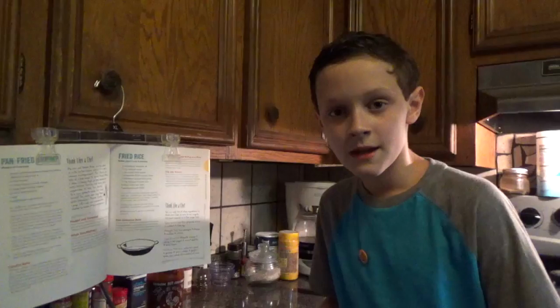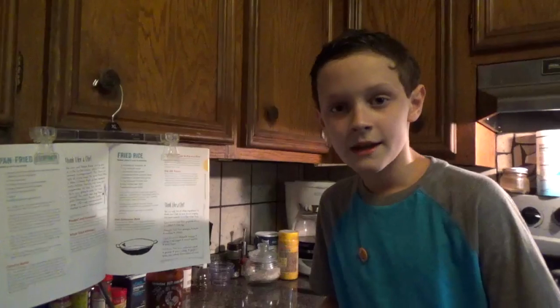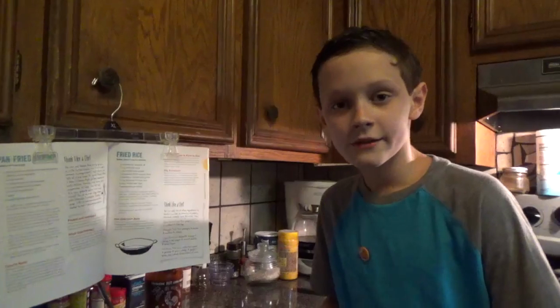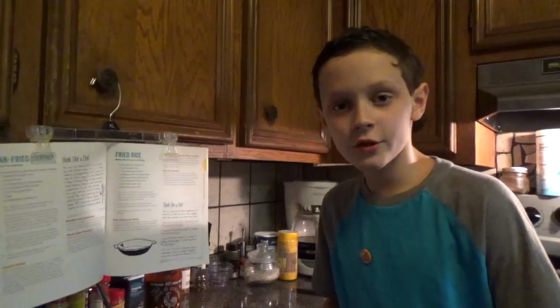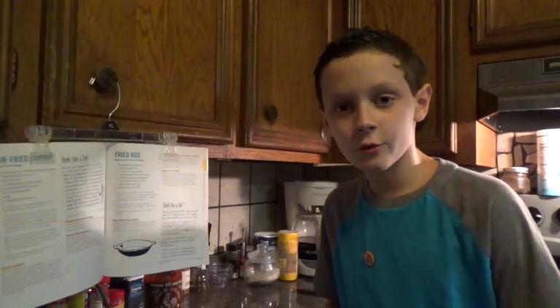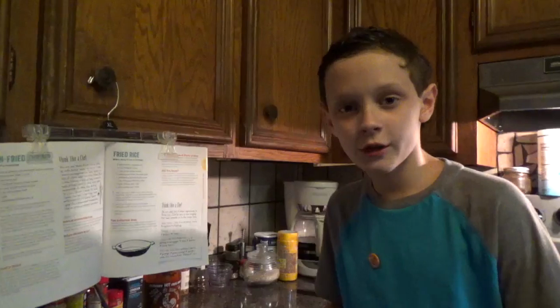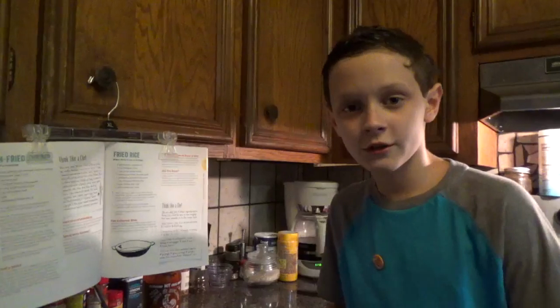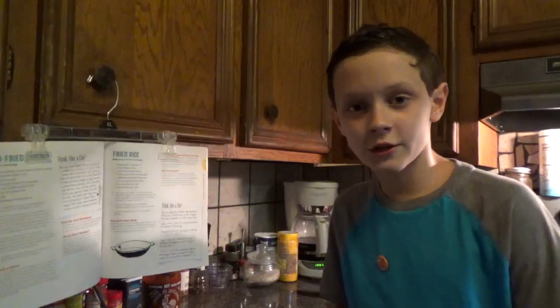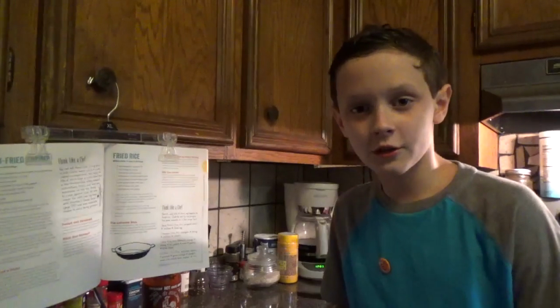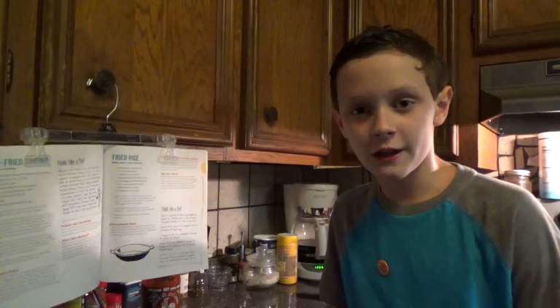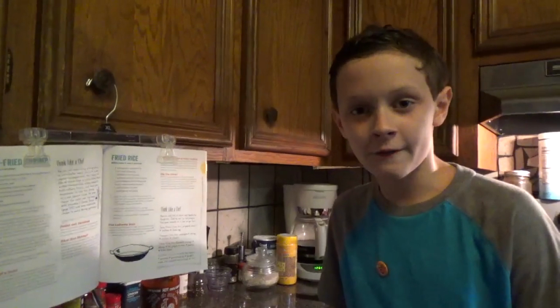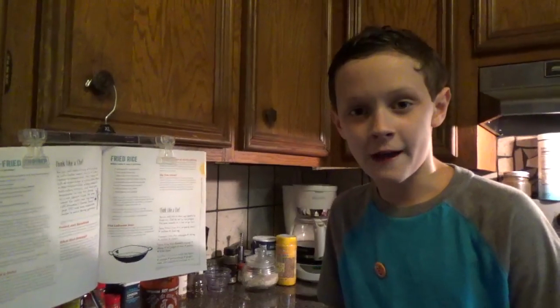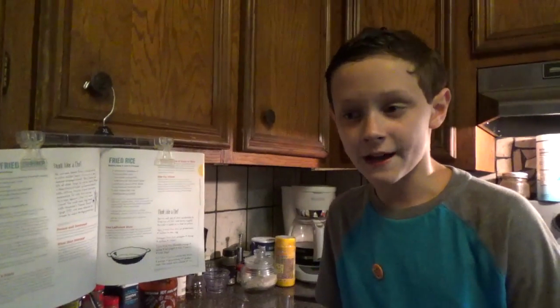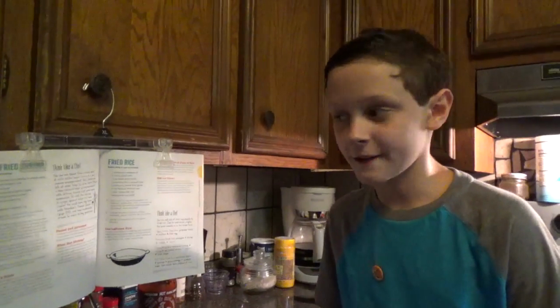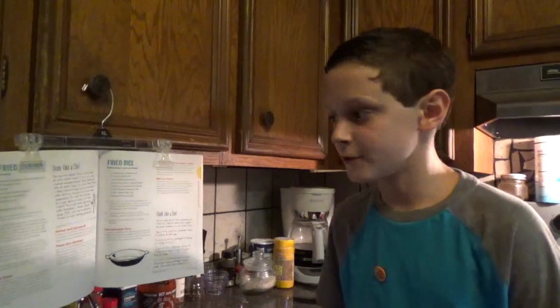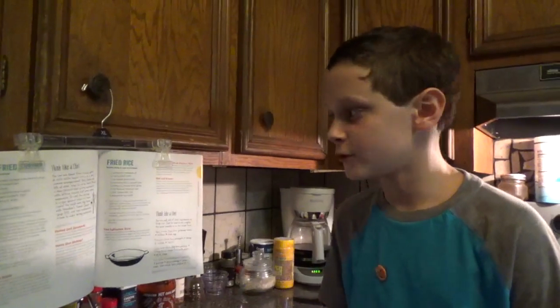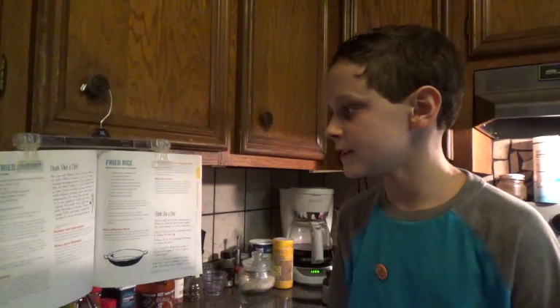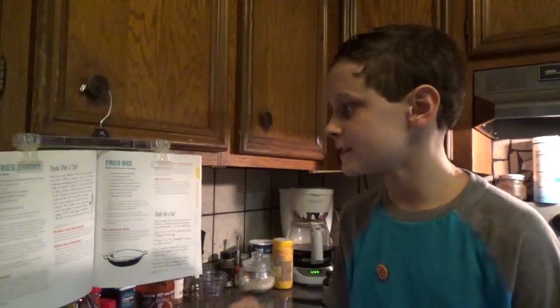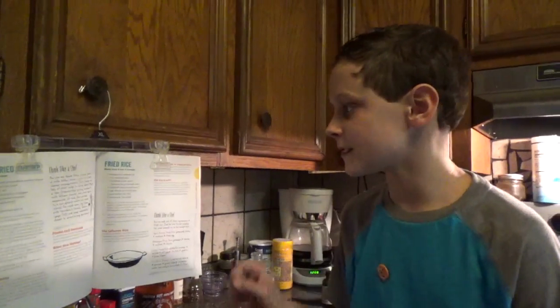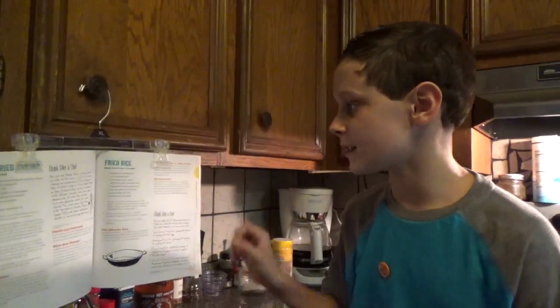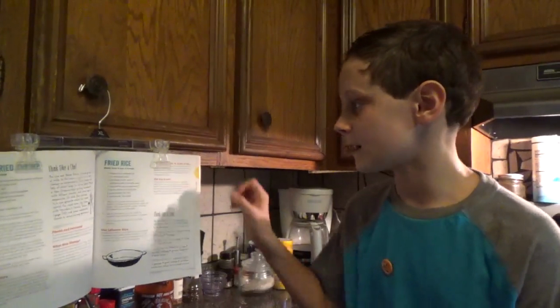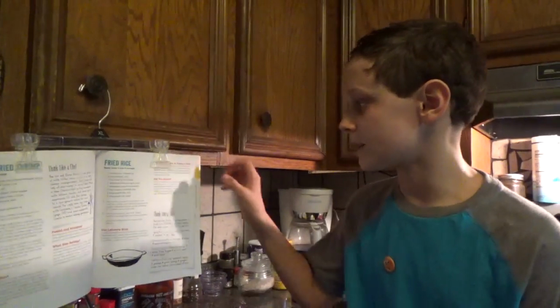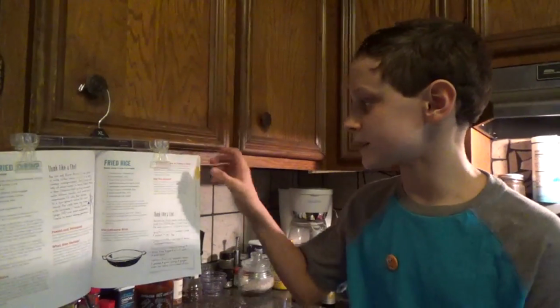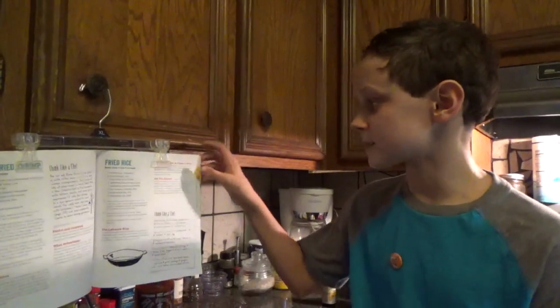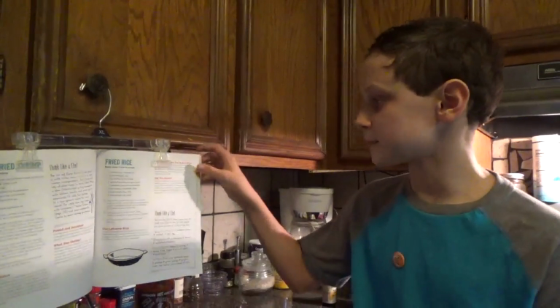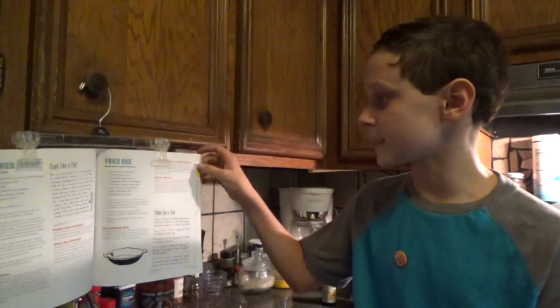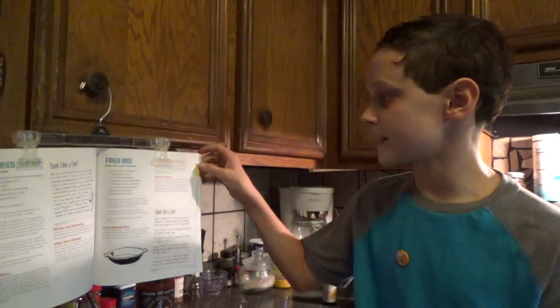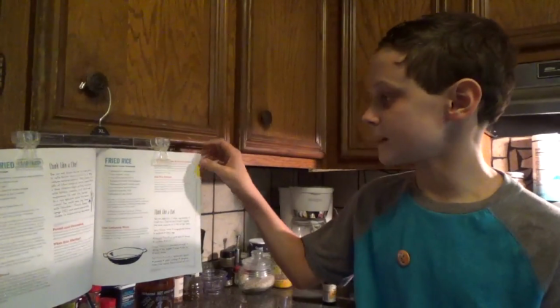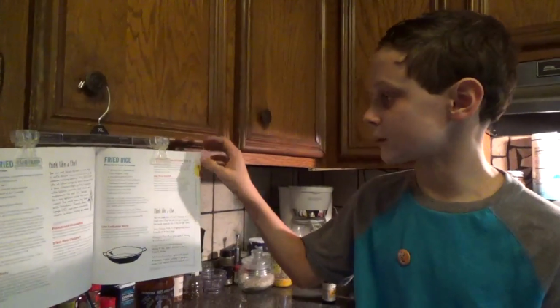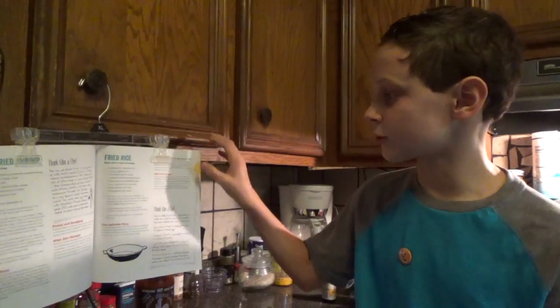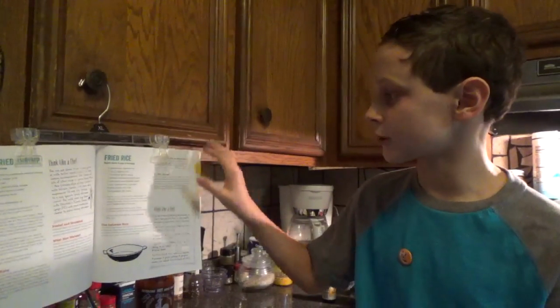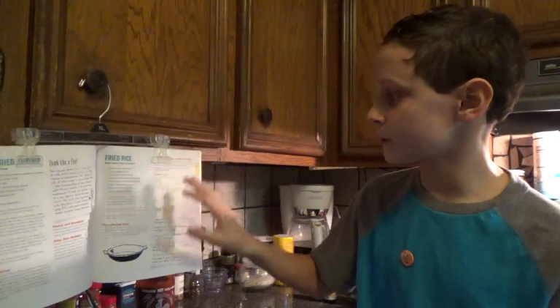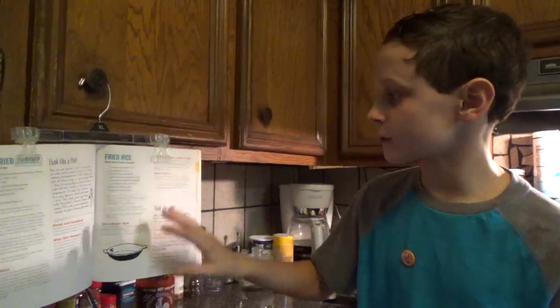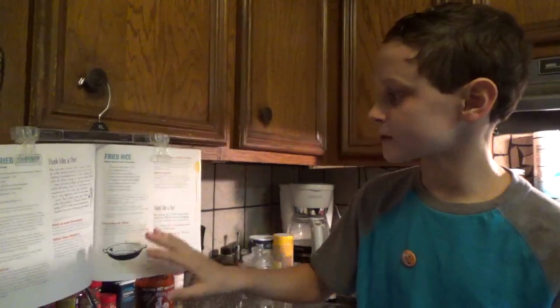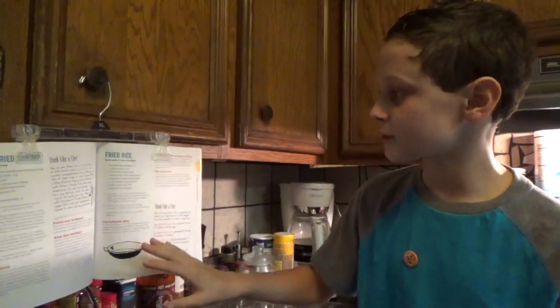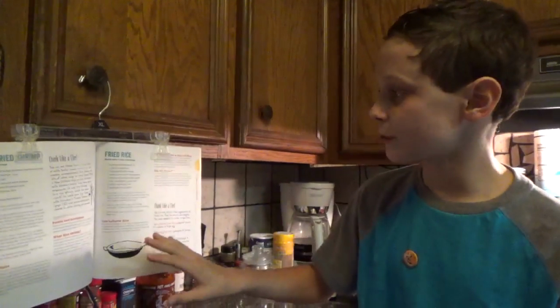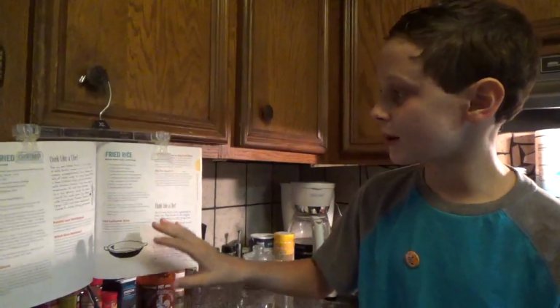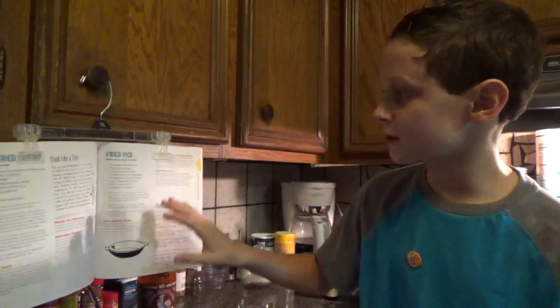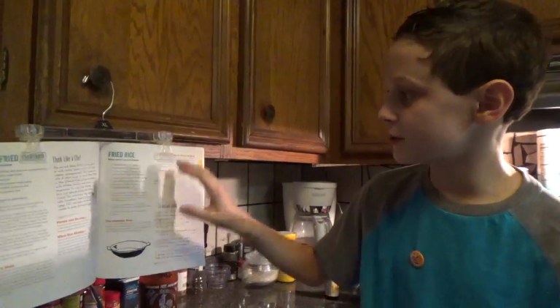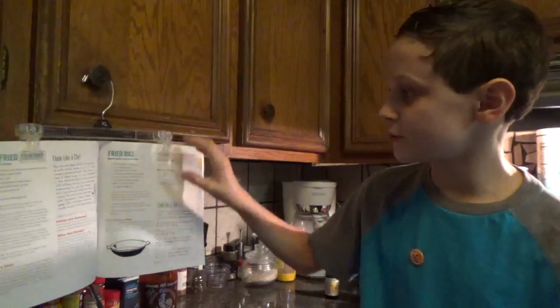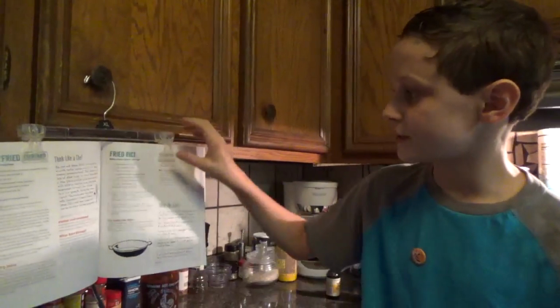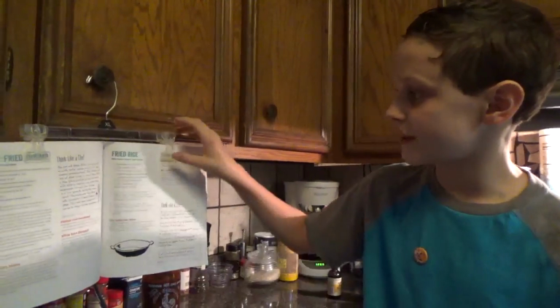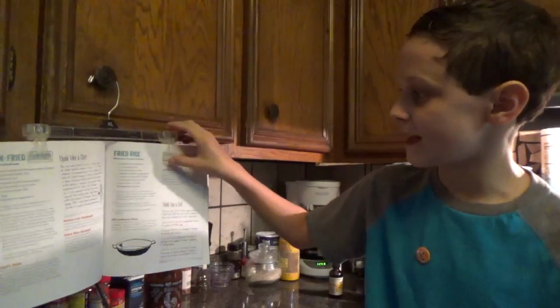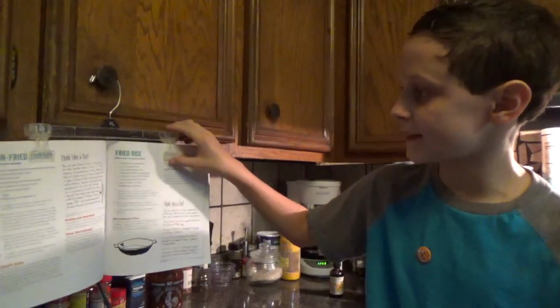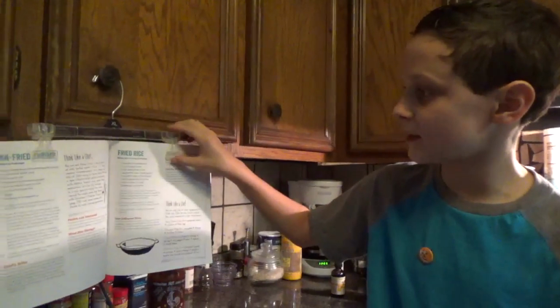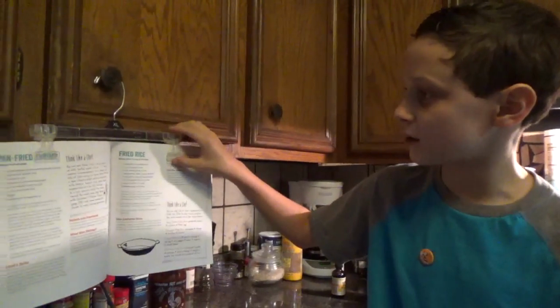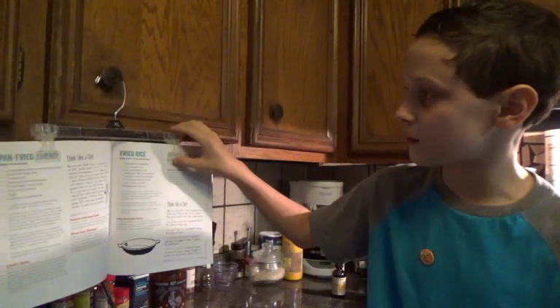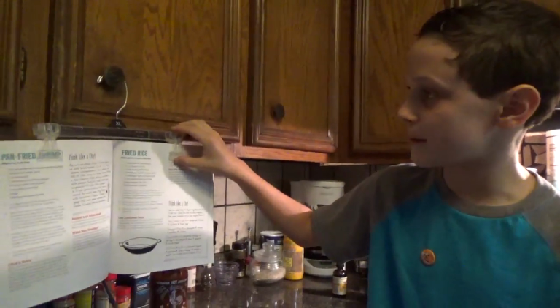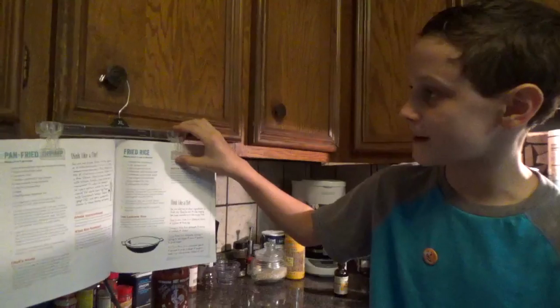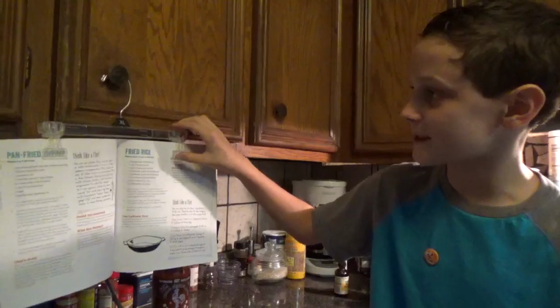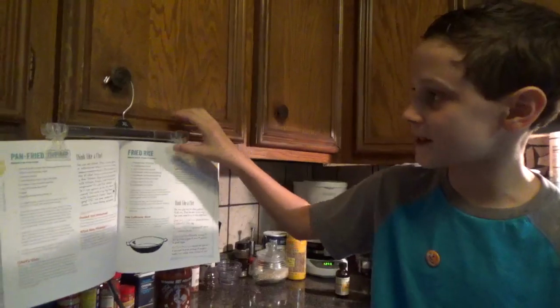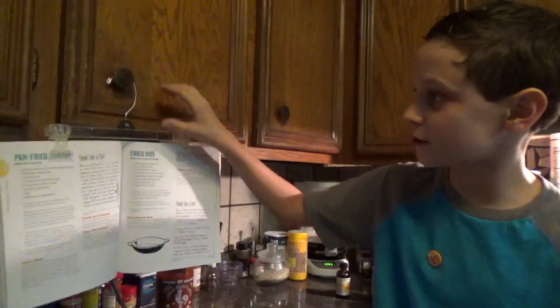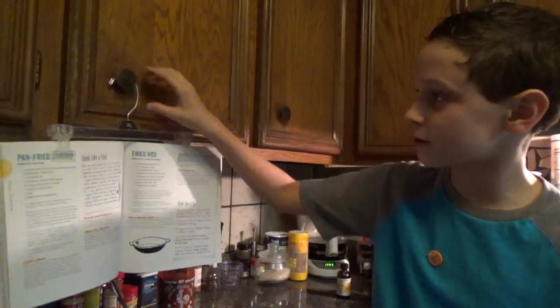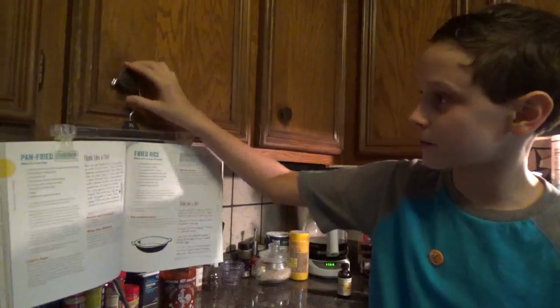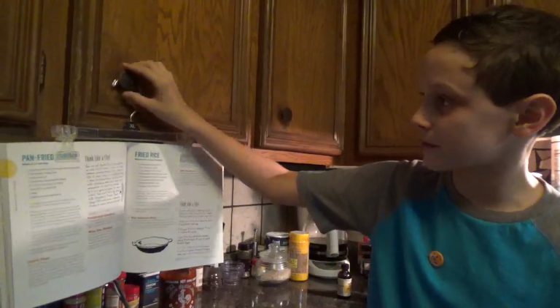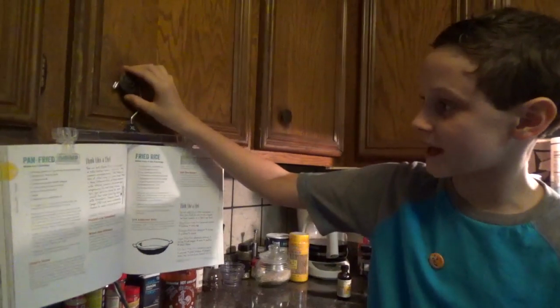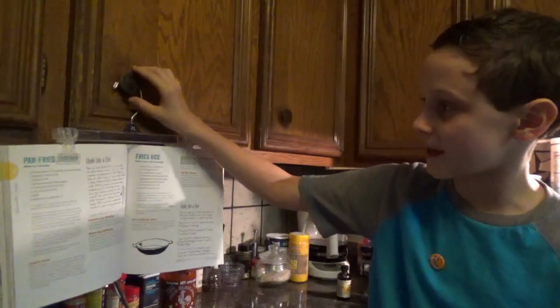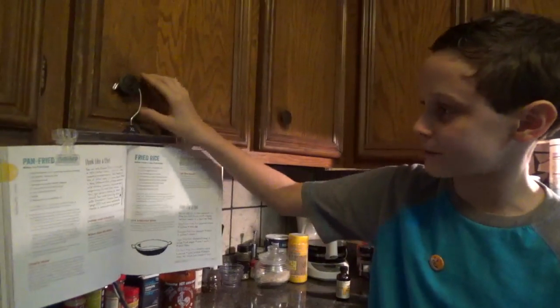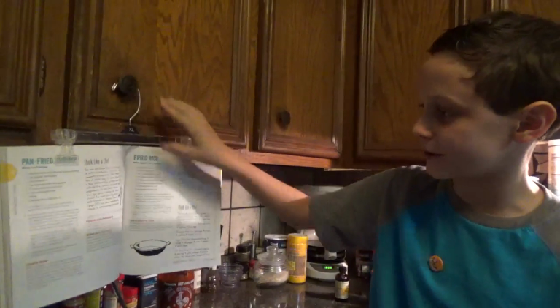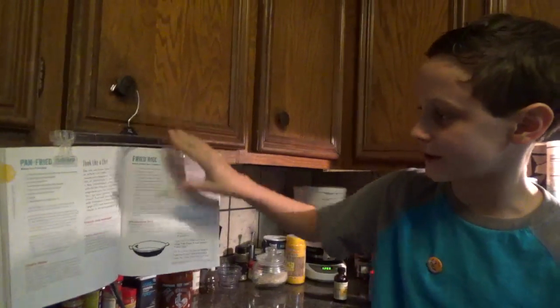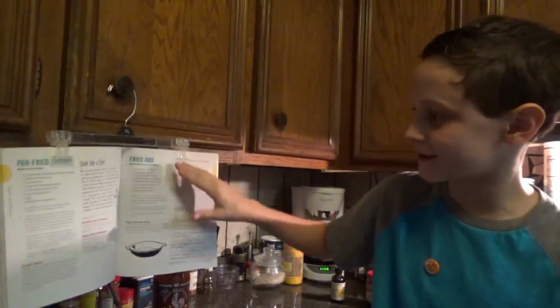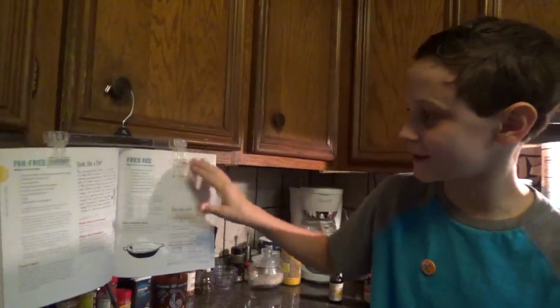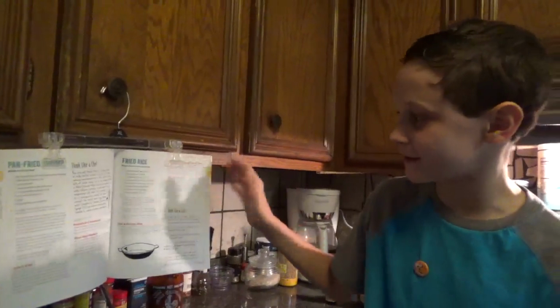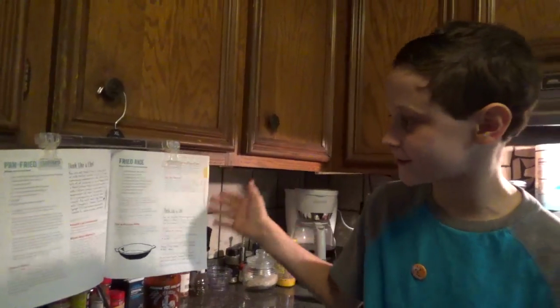Here's a quick little life hack: if you need to display your cookbook somewhere, you can hang it on a pants hanger from the cabinet like this.